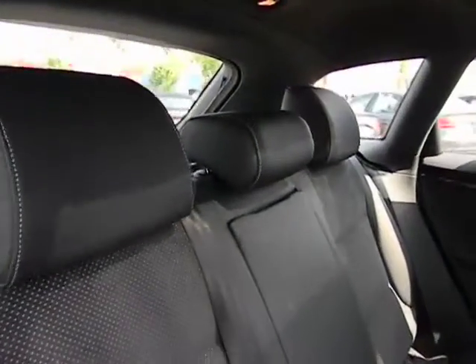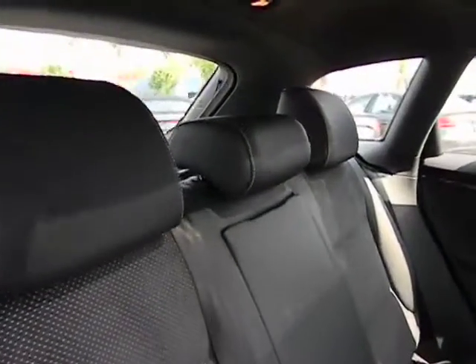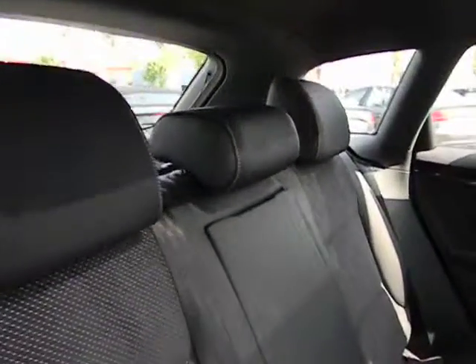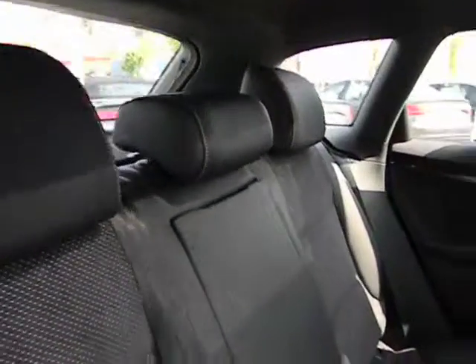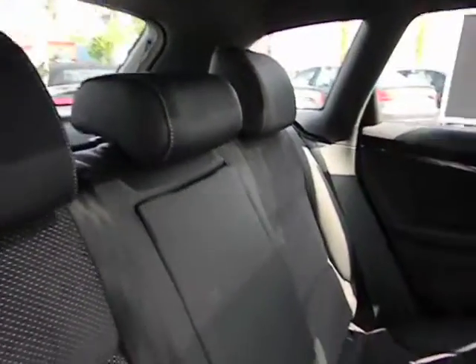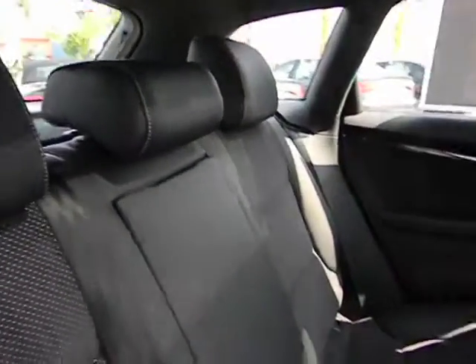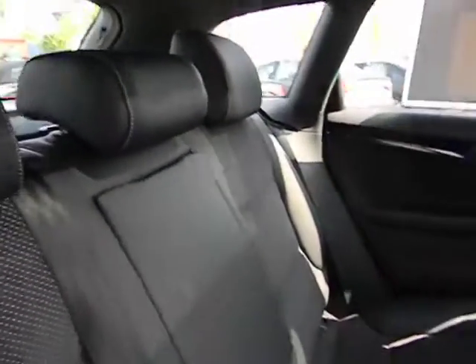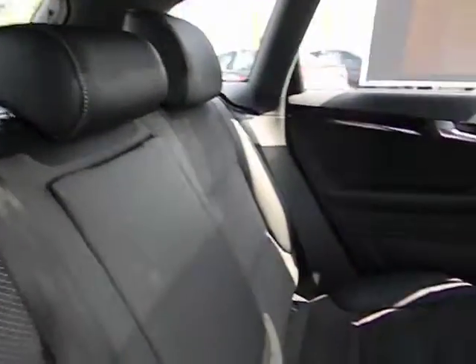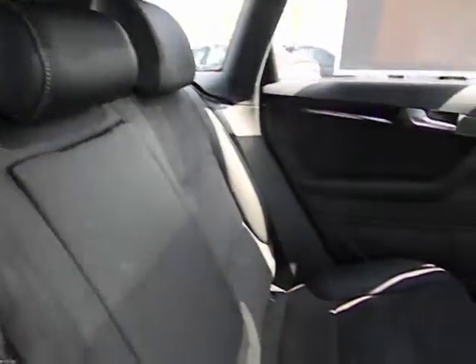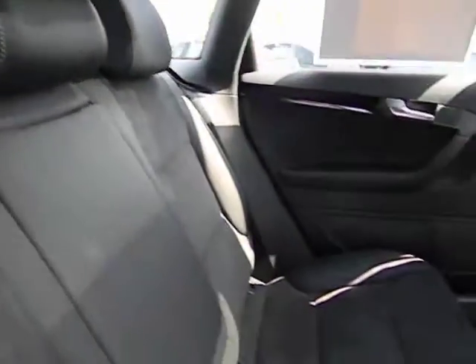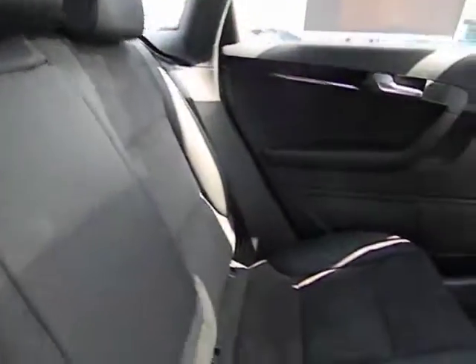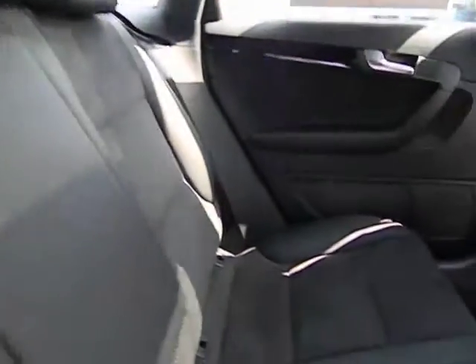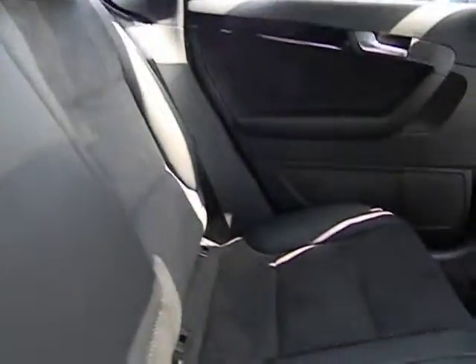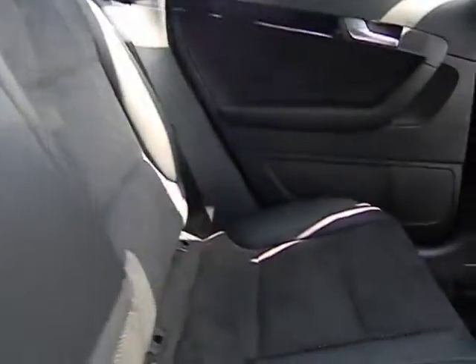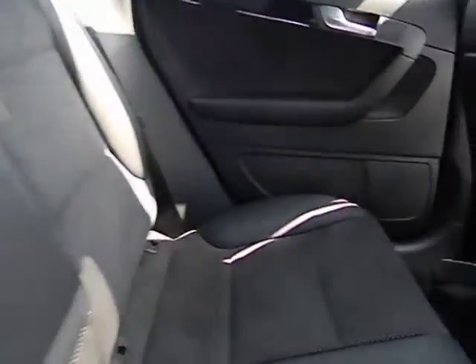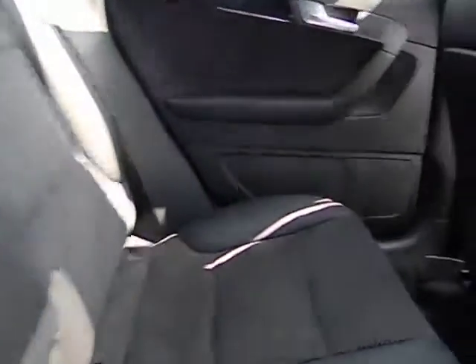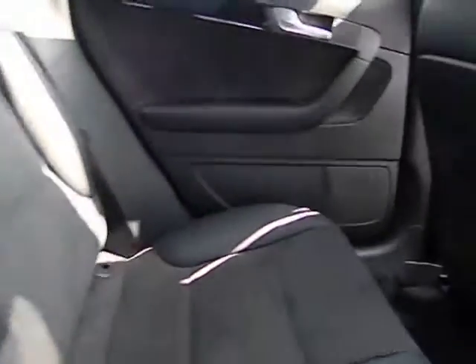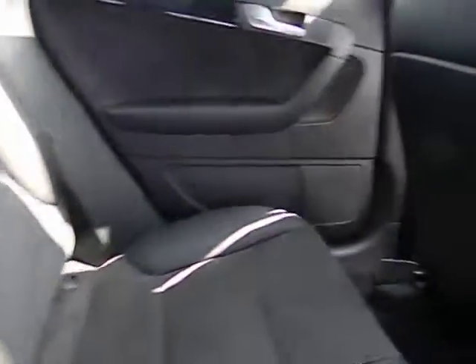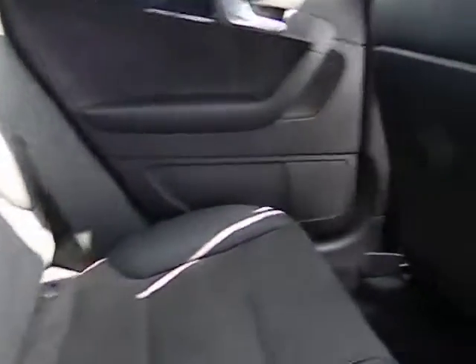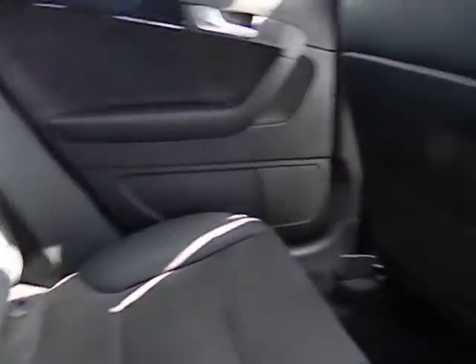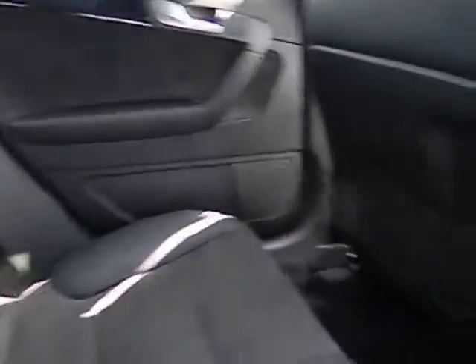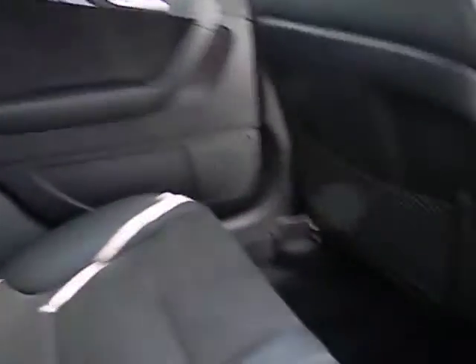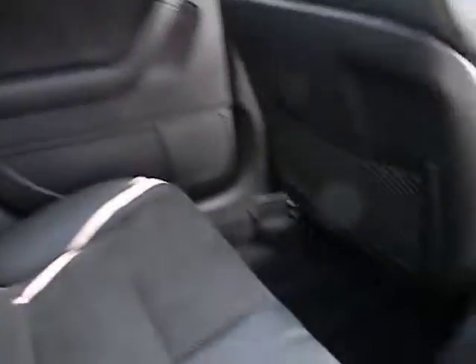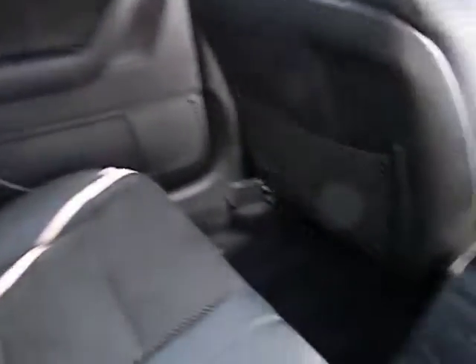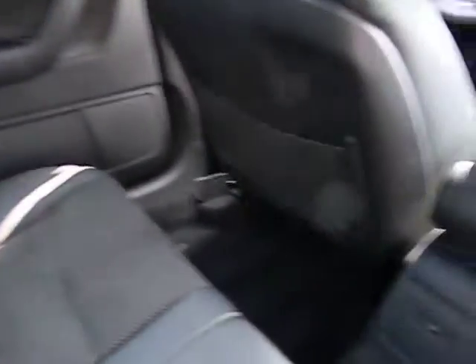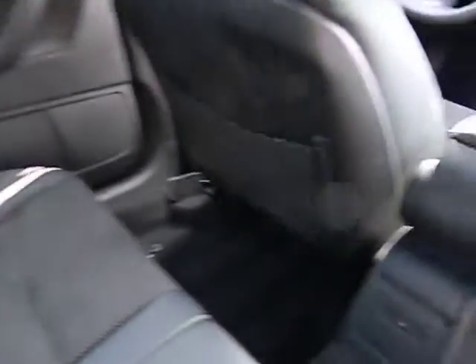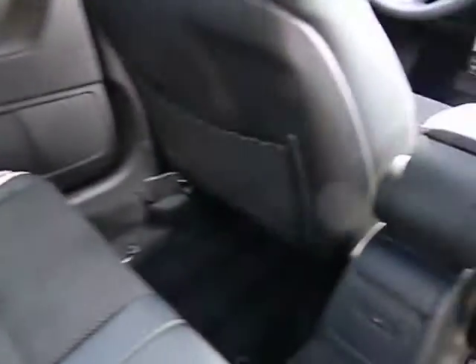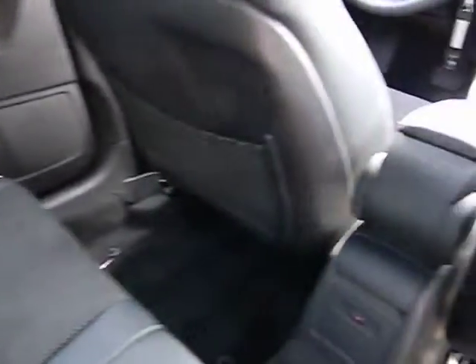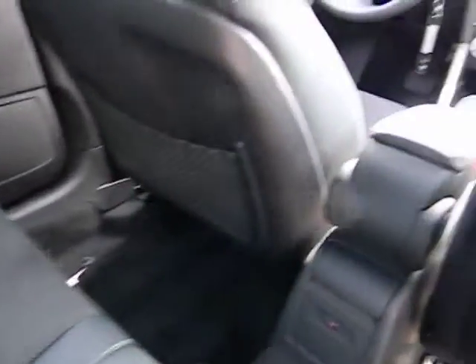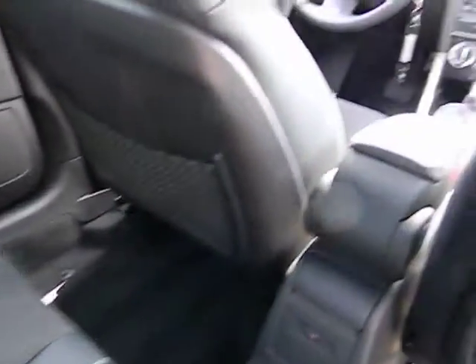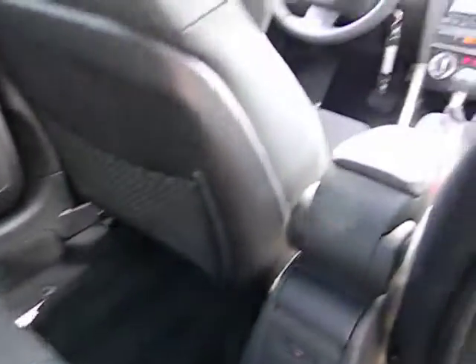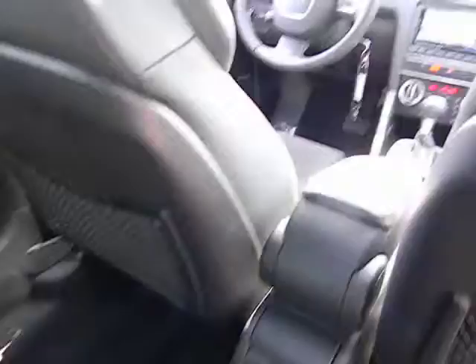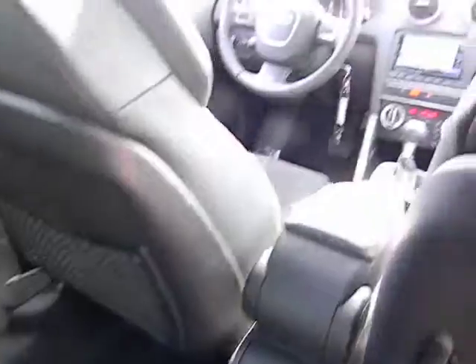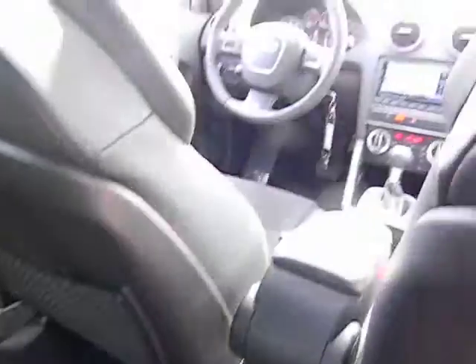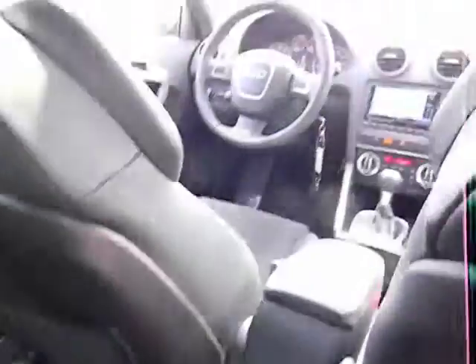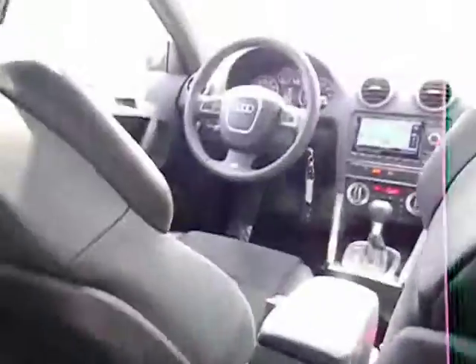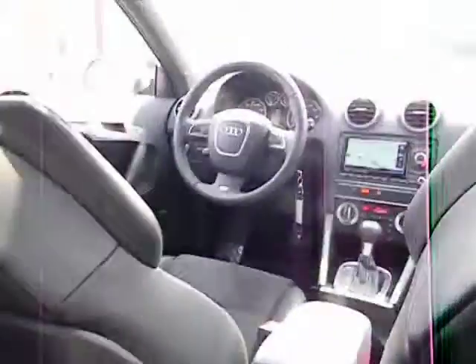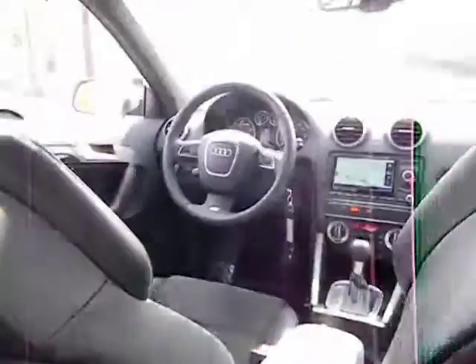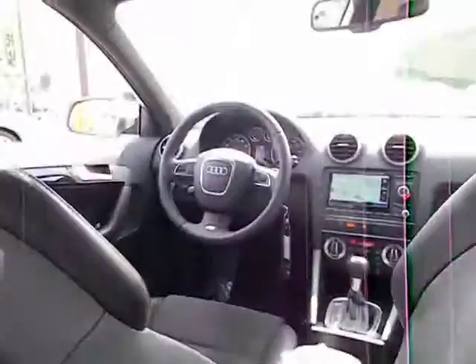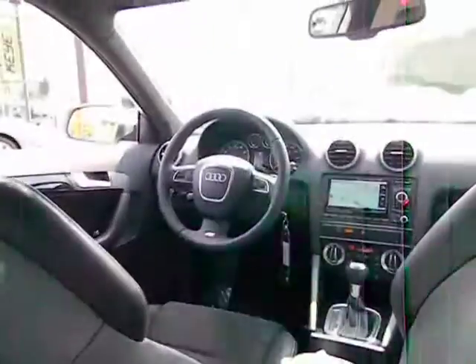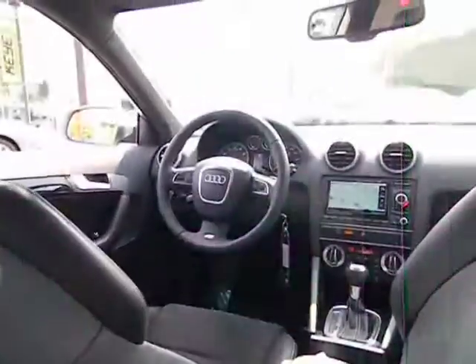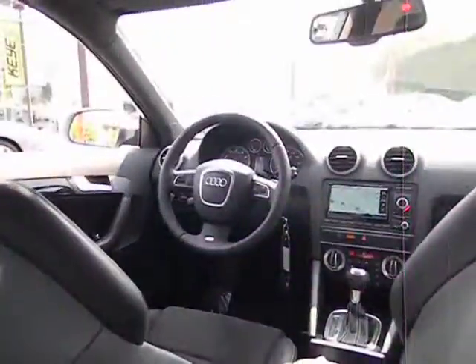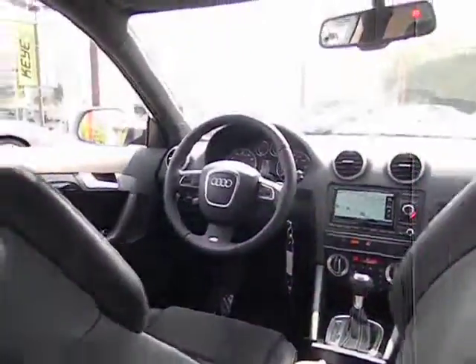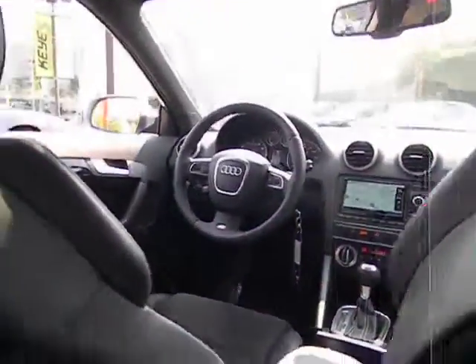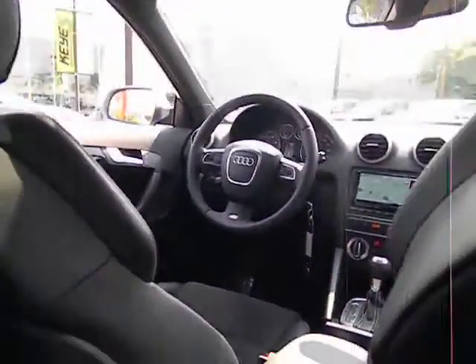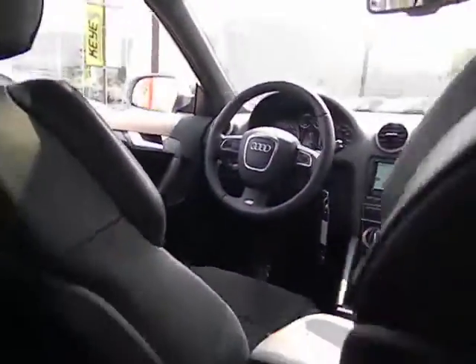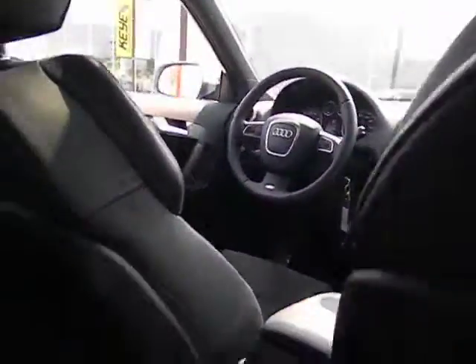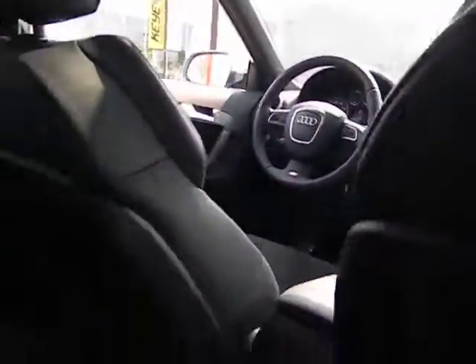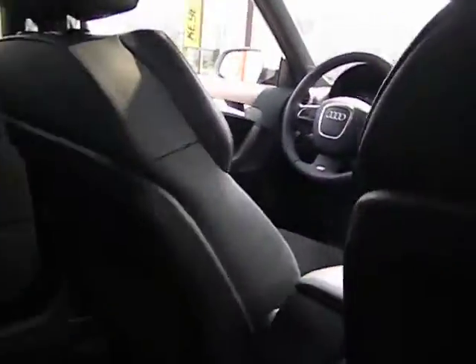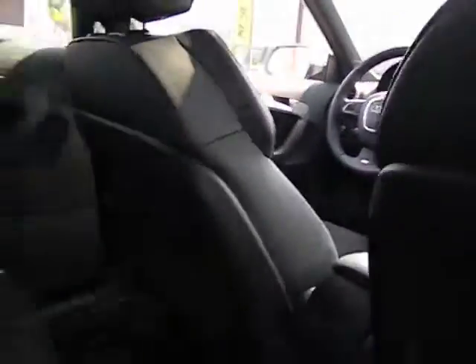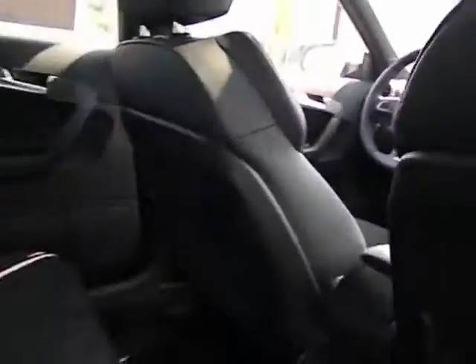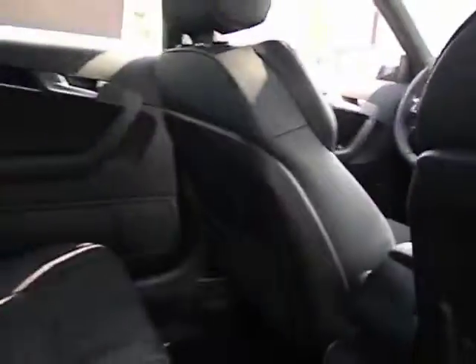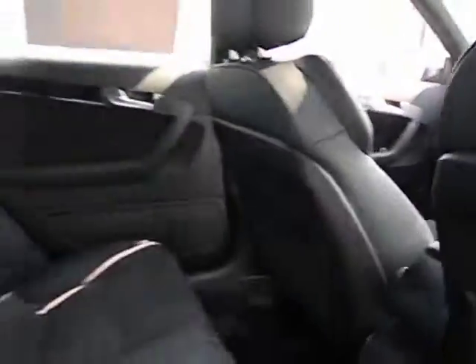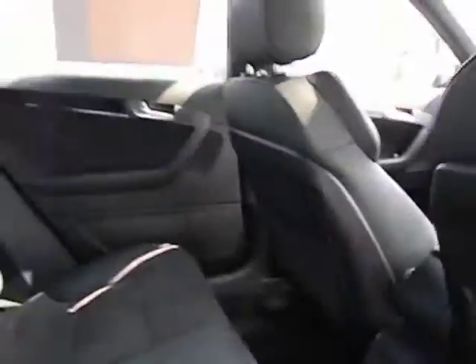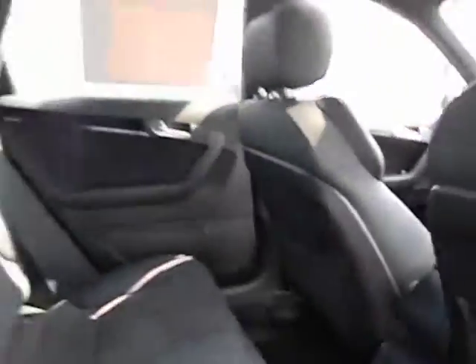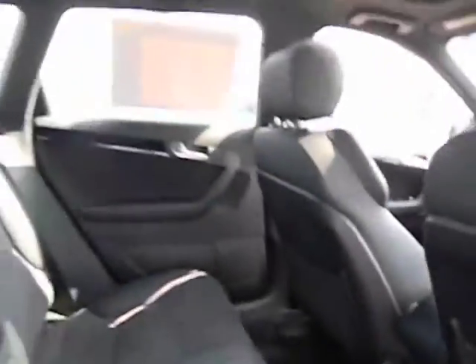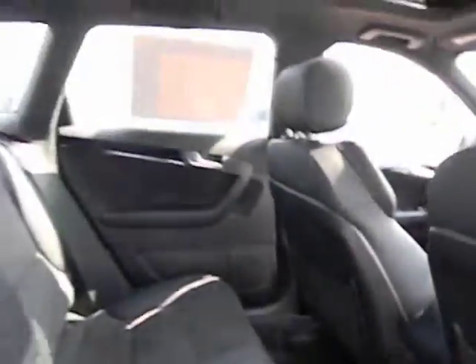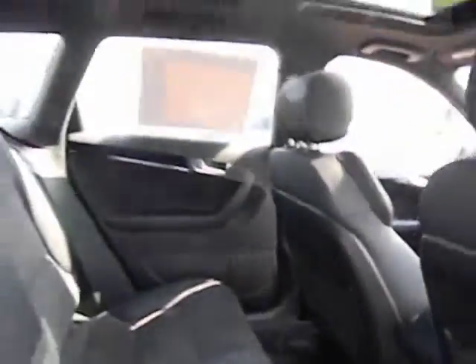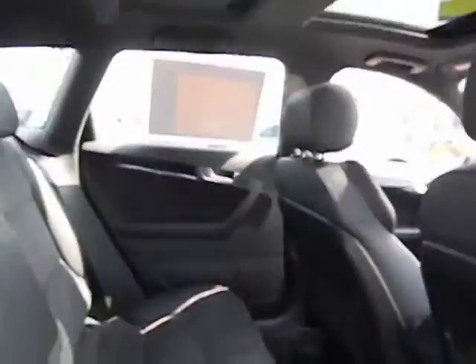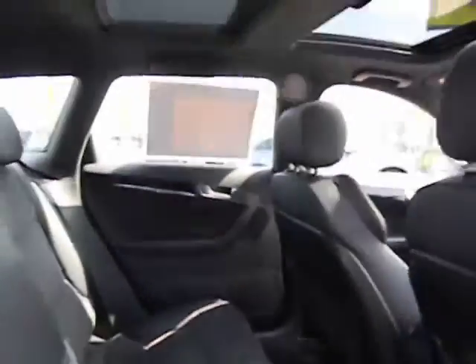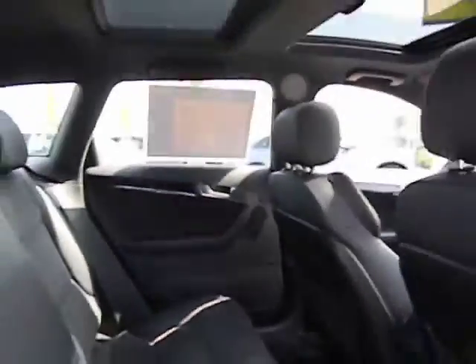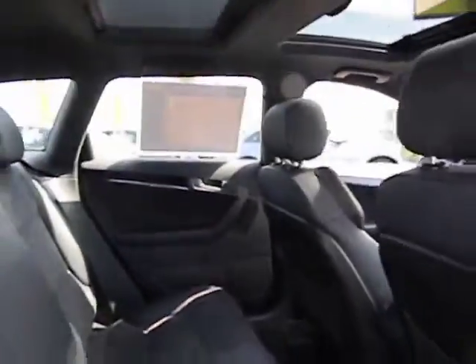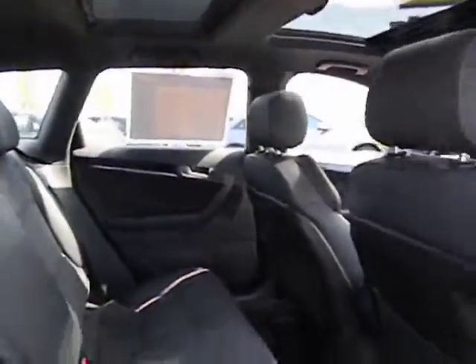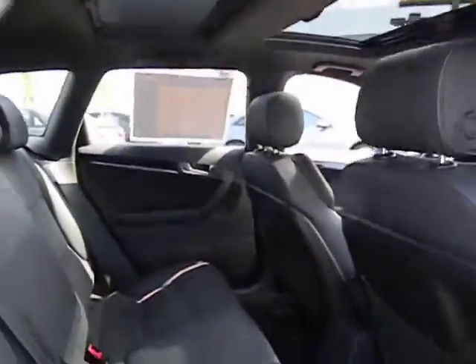Panoramic roof. A vehicle like this doesn't come along every day. Come in and get it before someone else does.